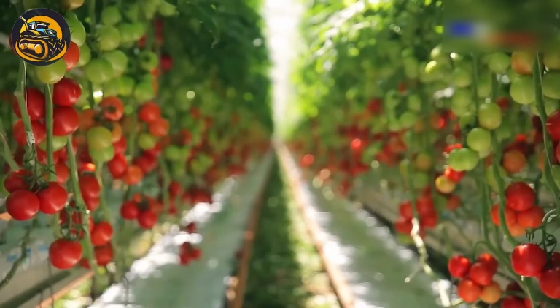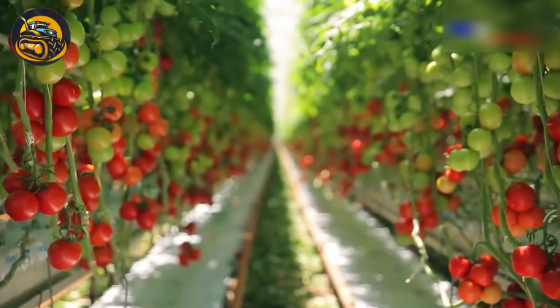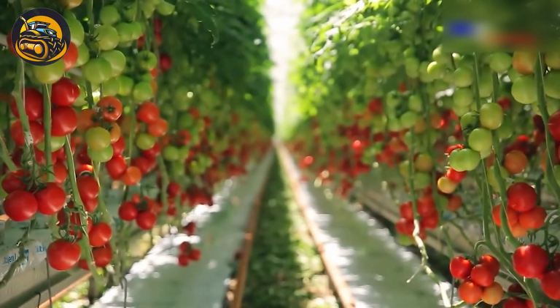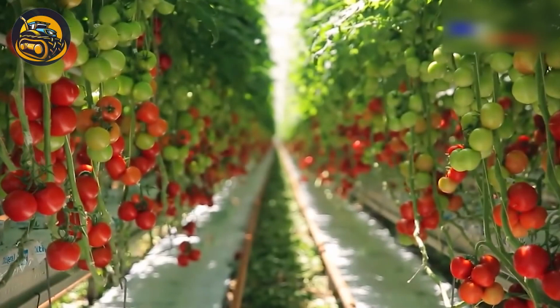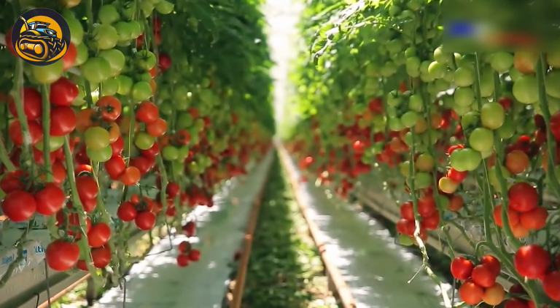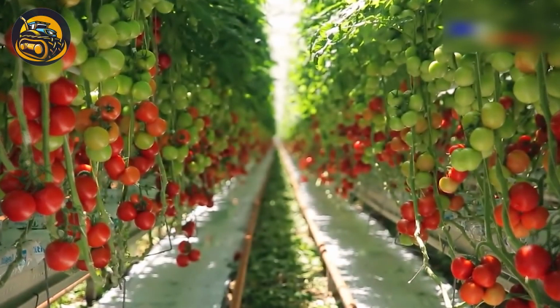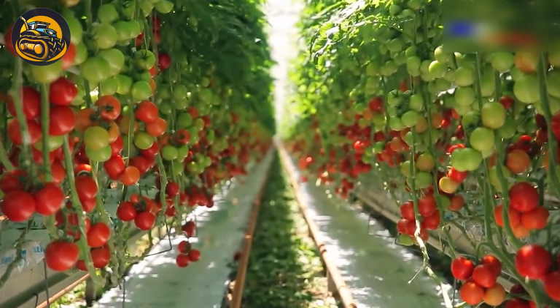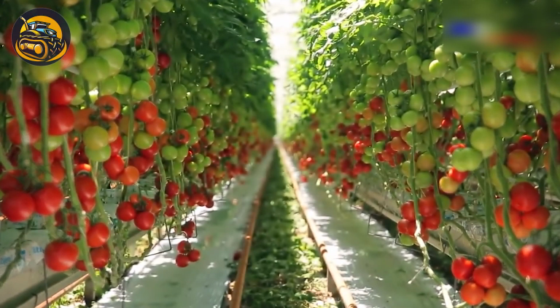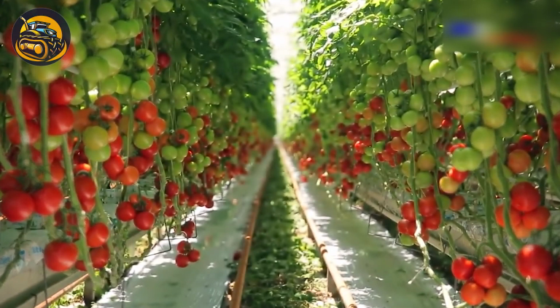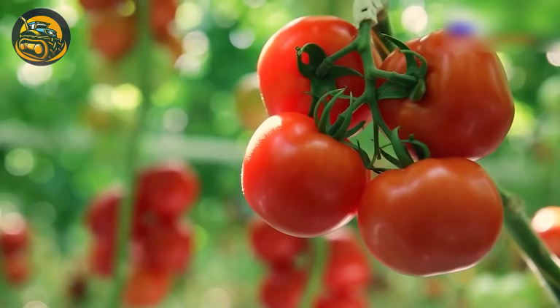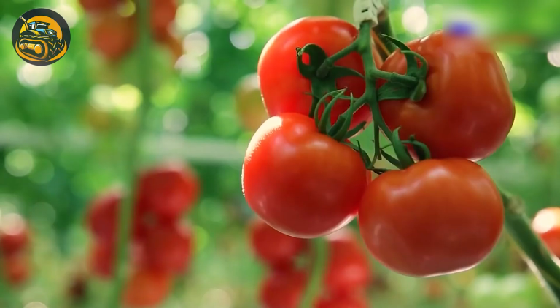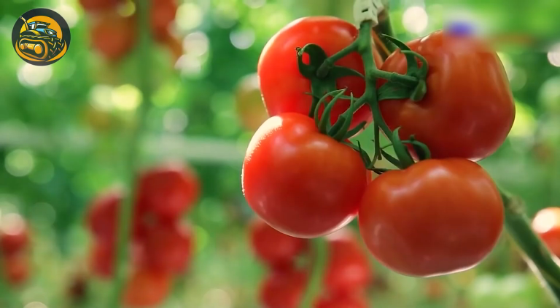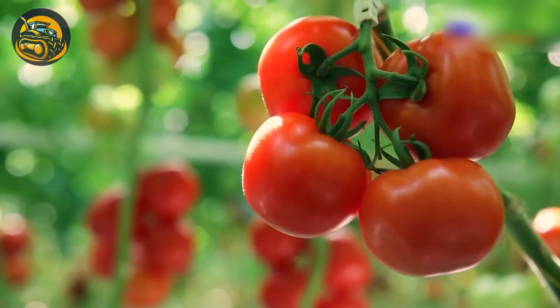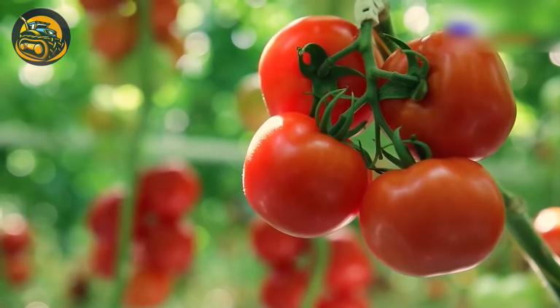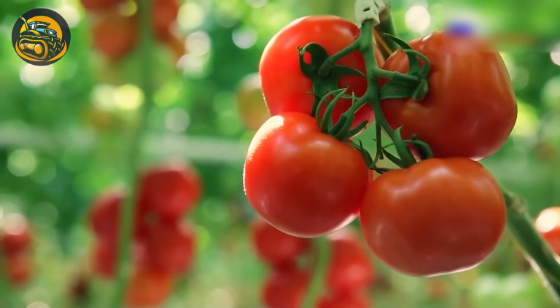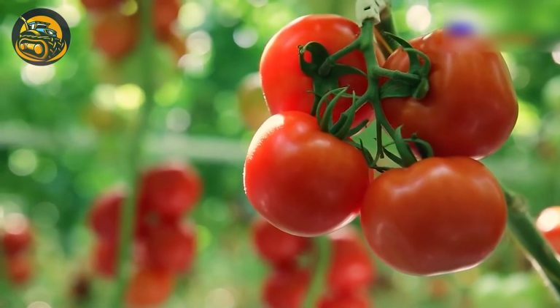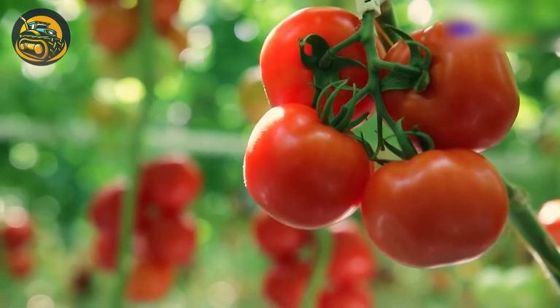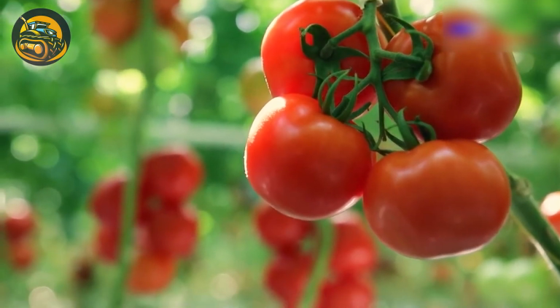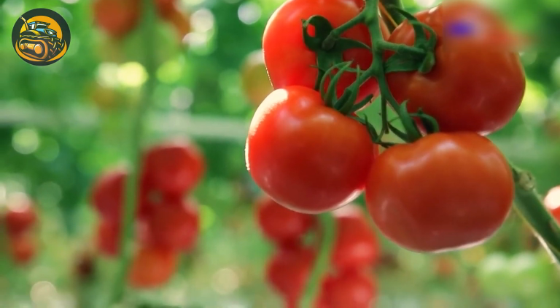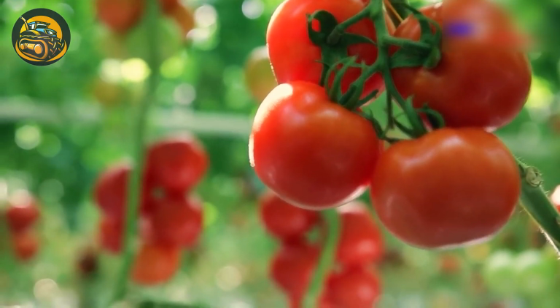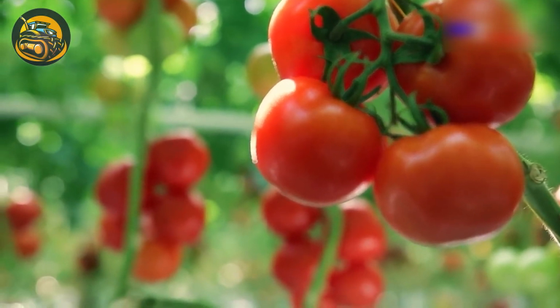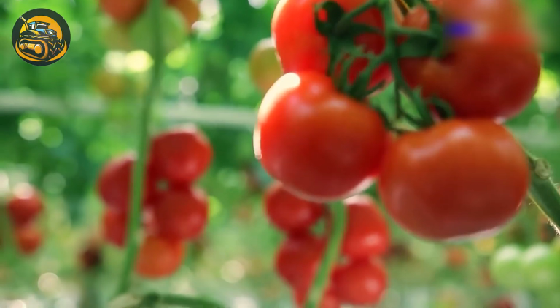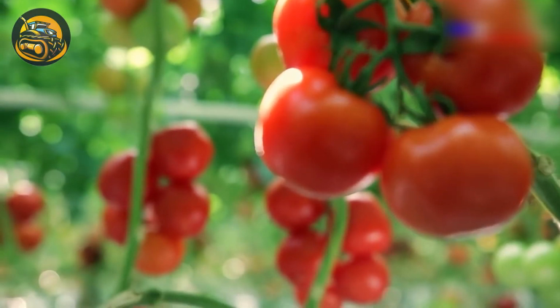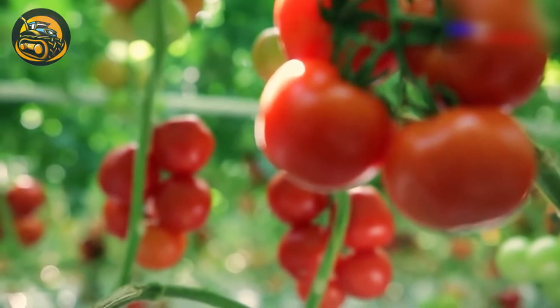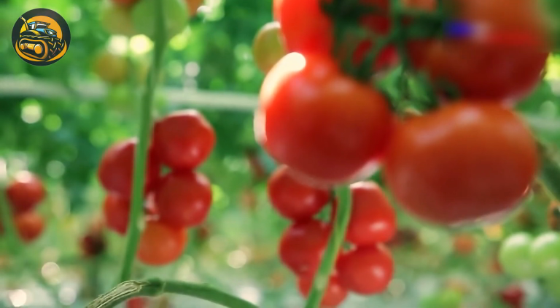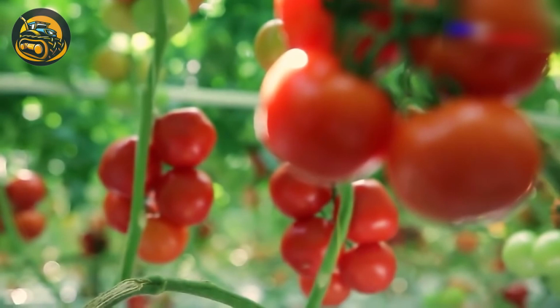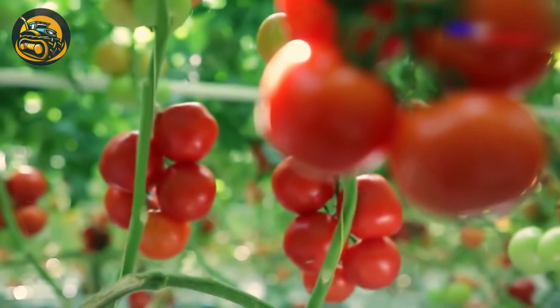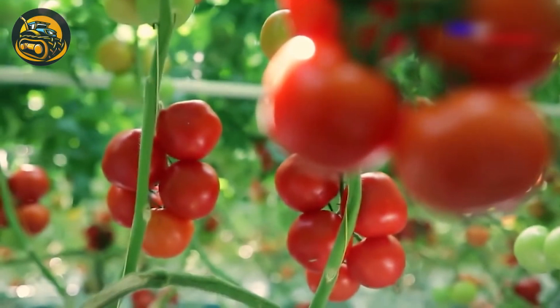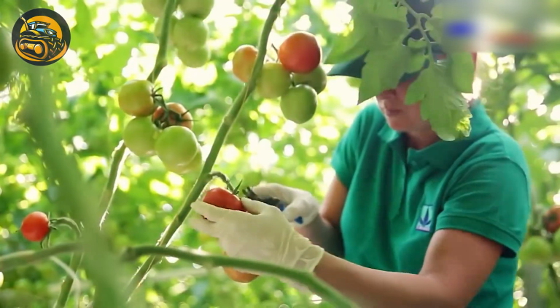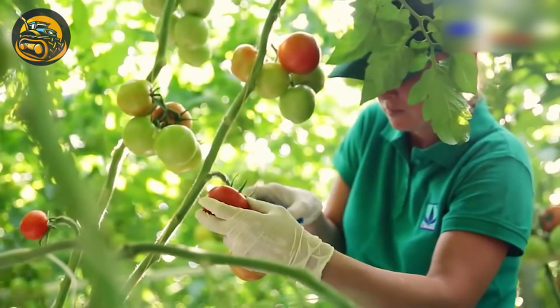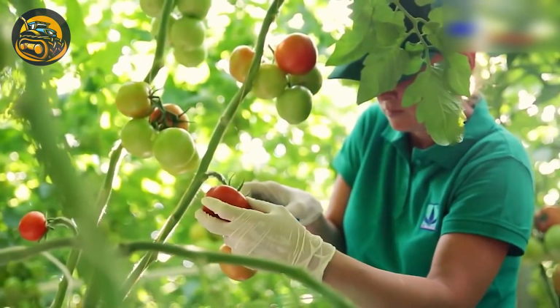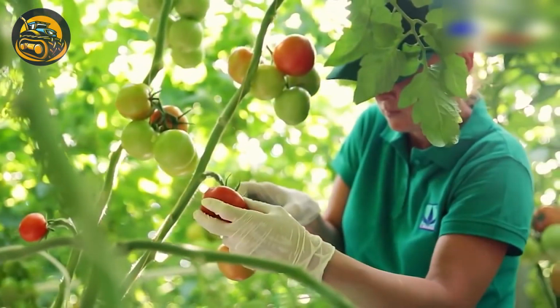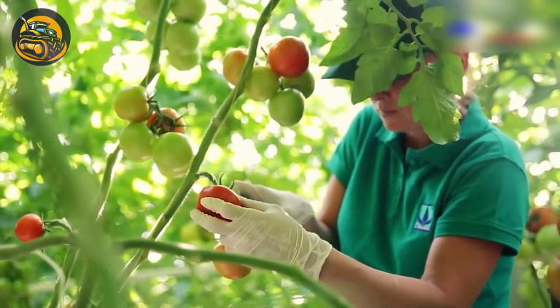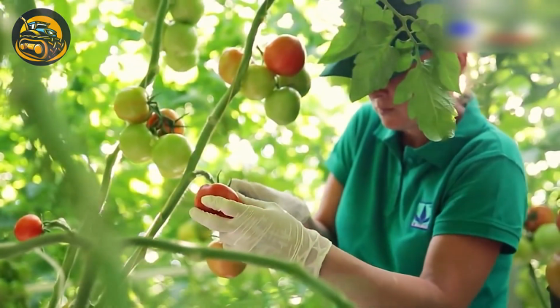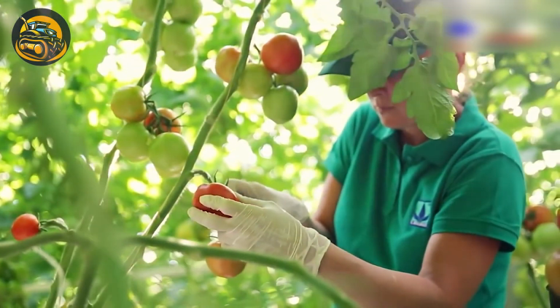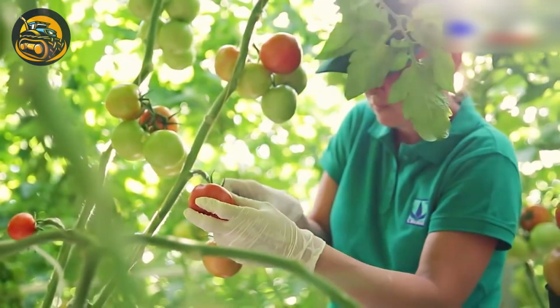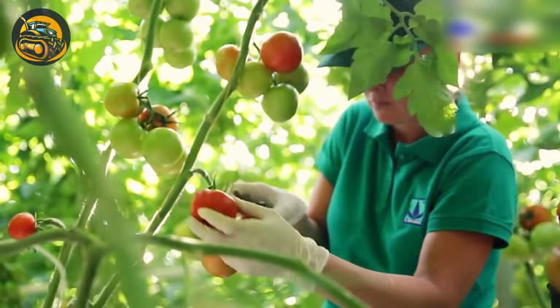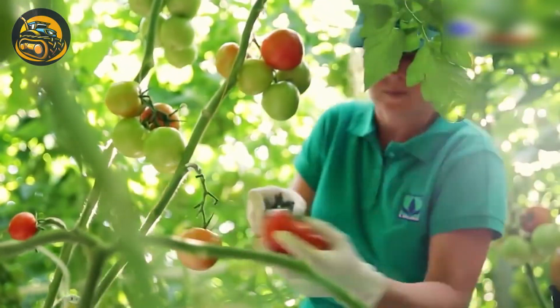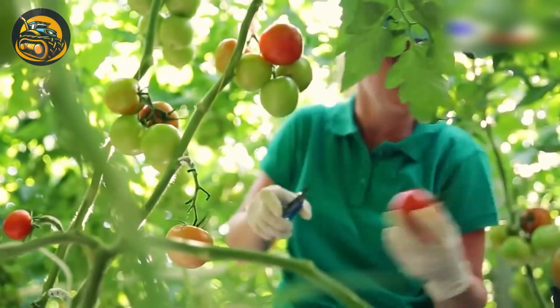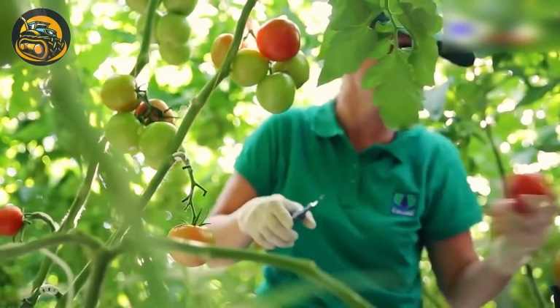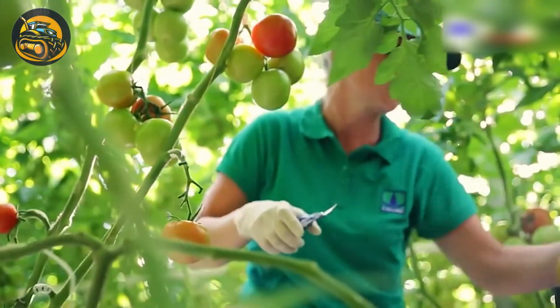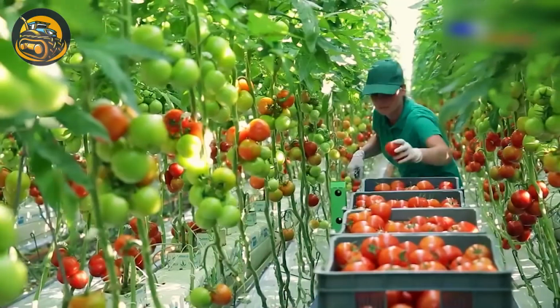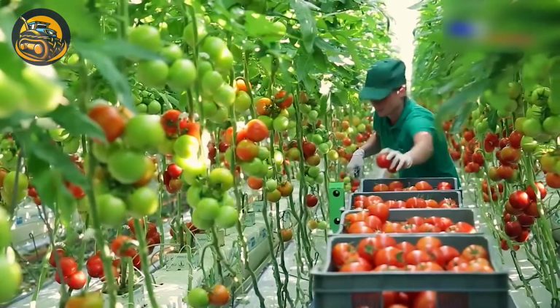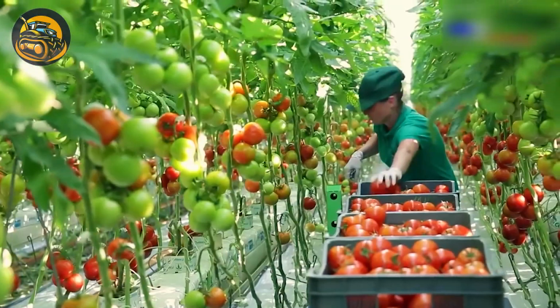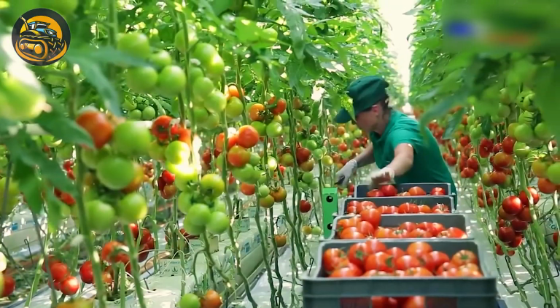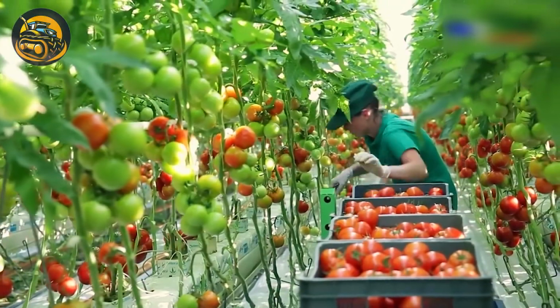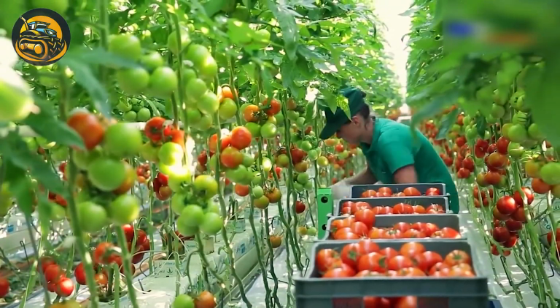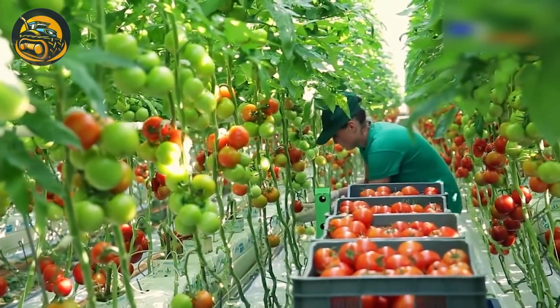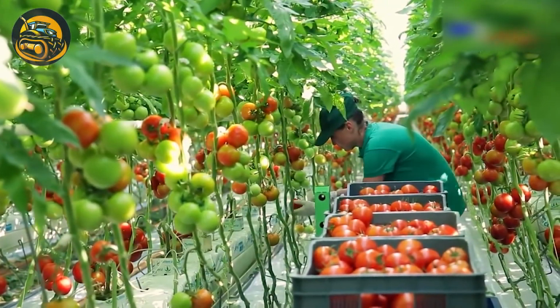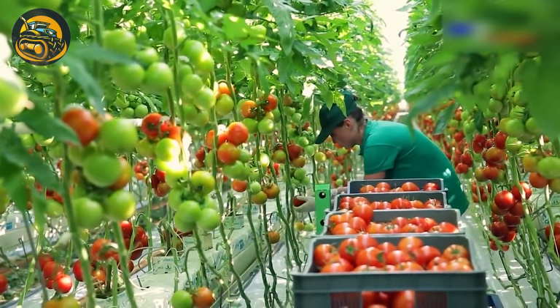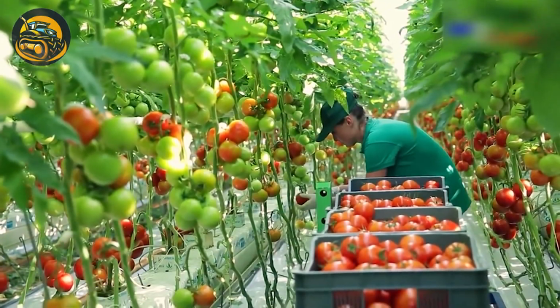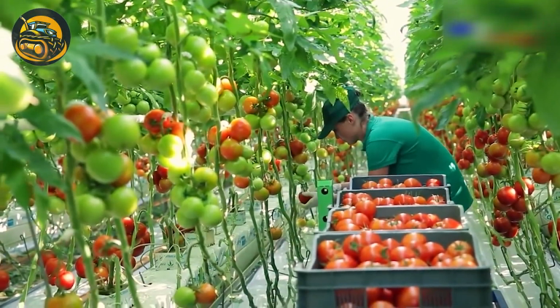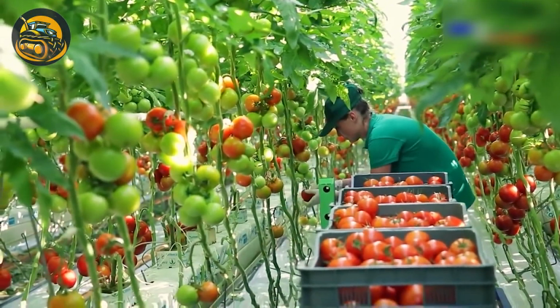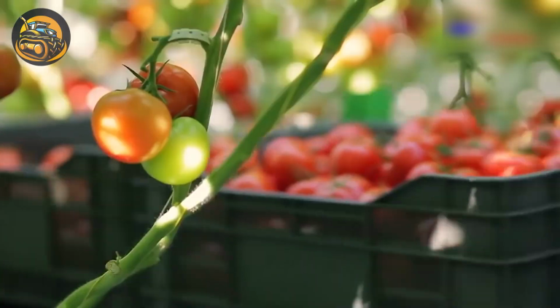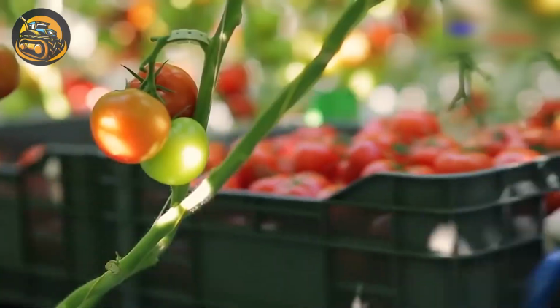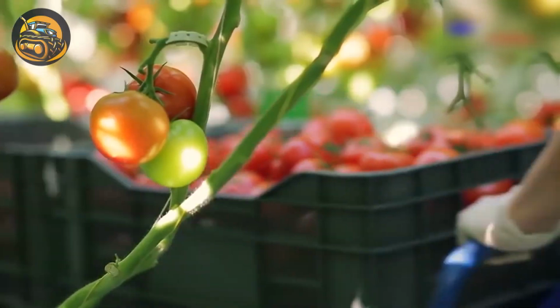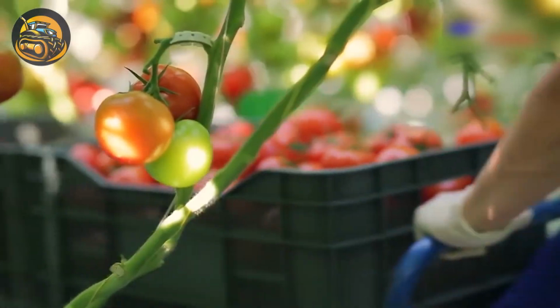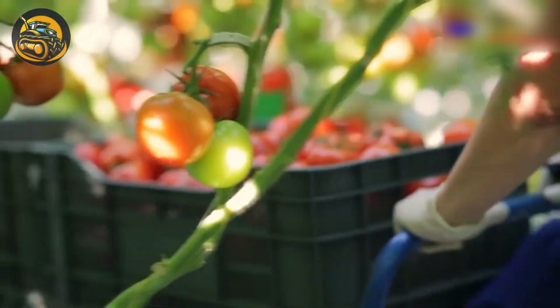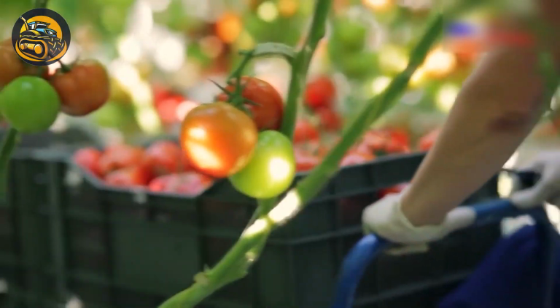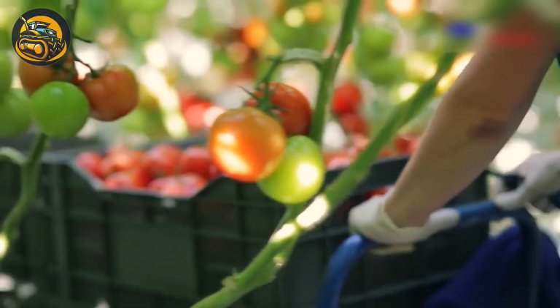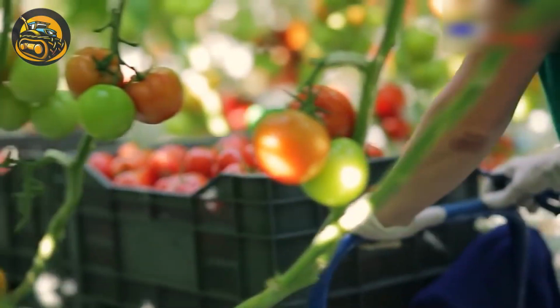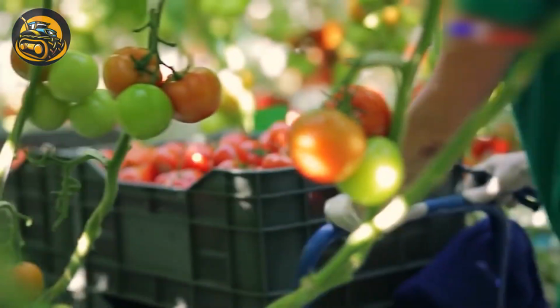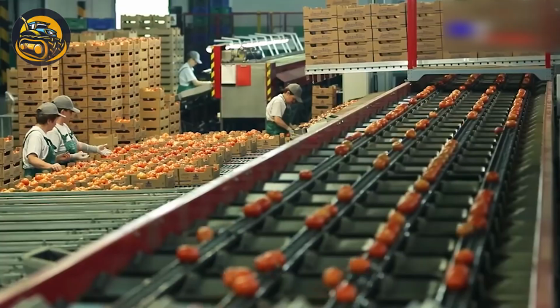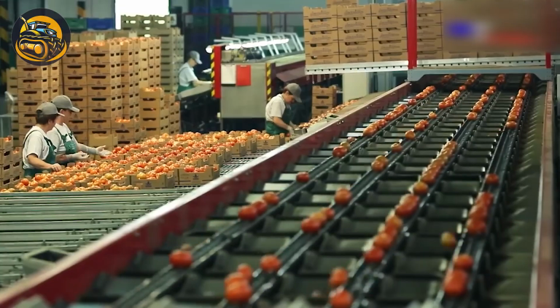Imagine biting into a fresh and organic tomato, knowing it's safe for your health. It's much better than a ketchup bottle.